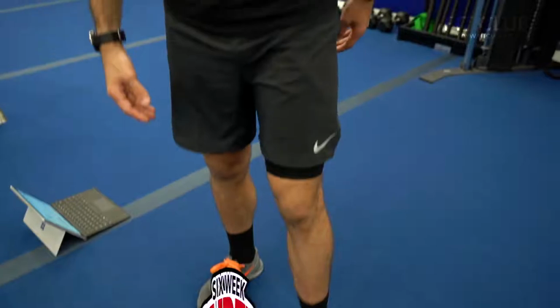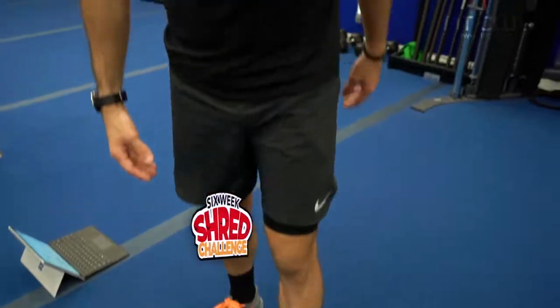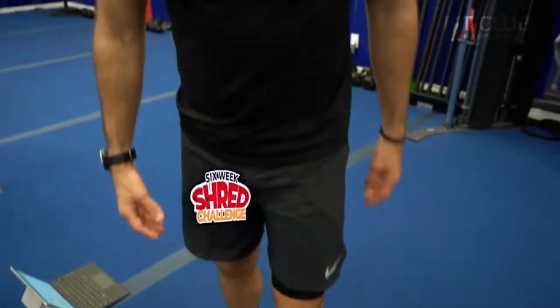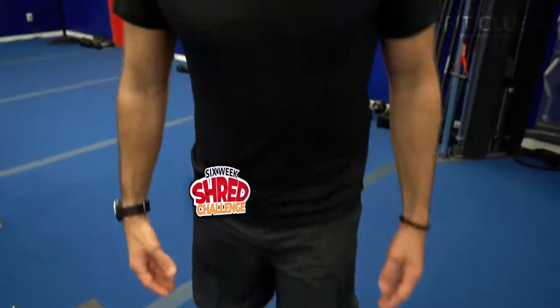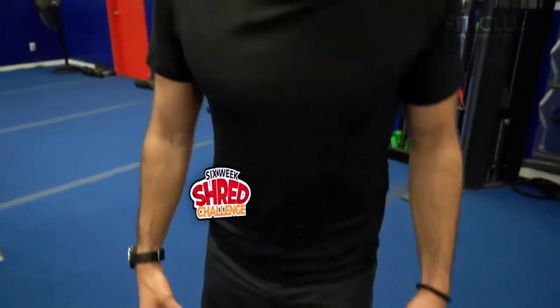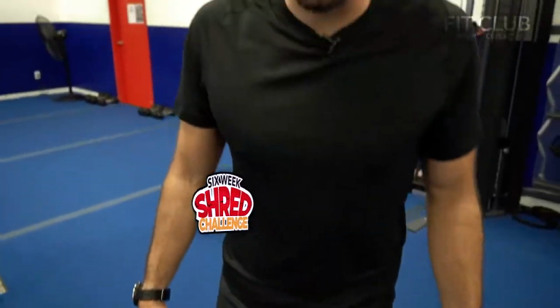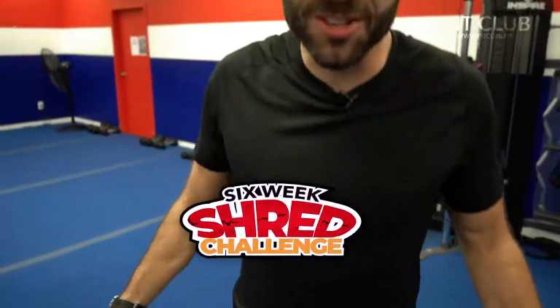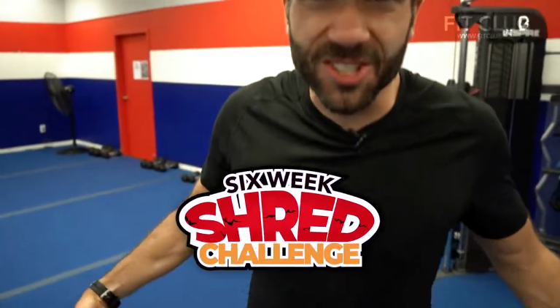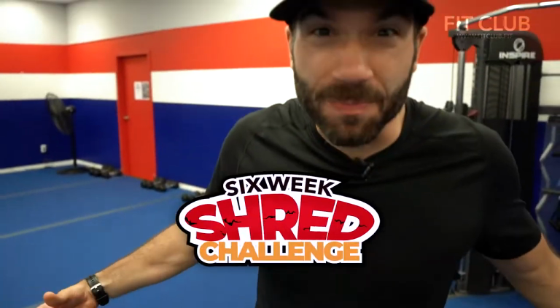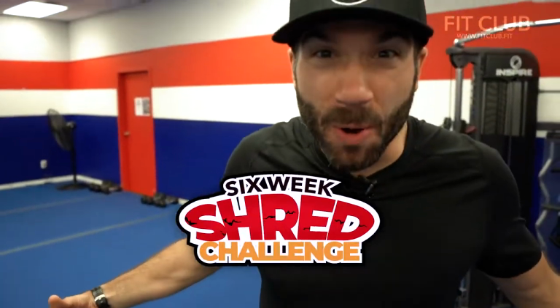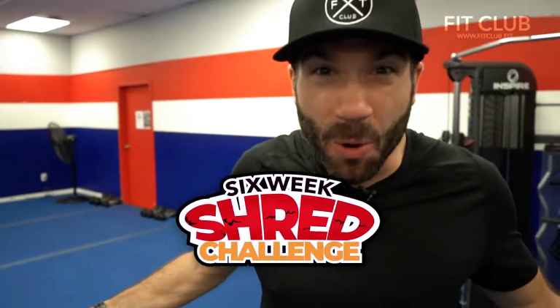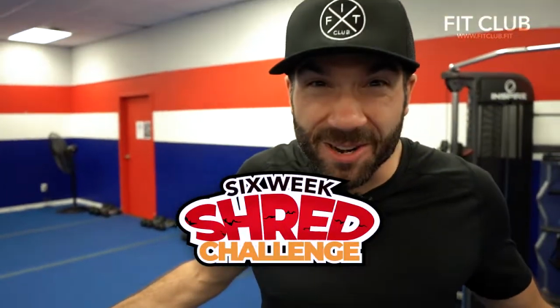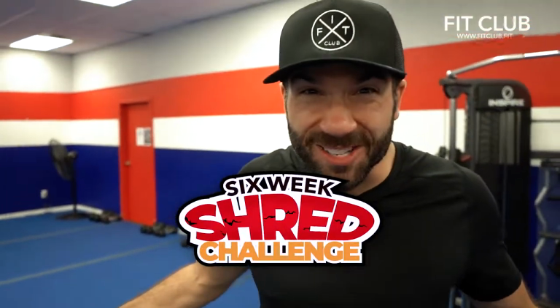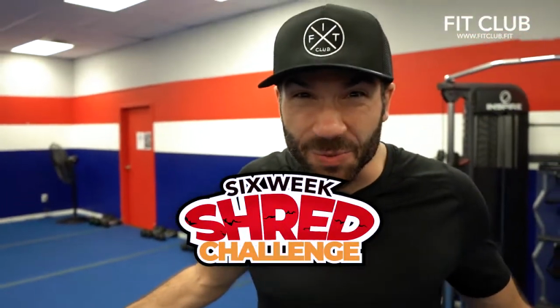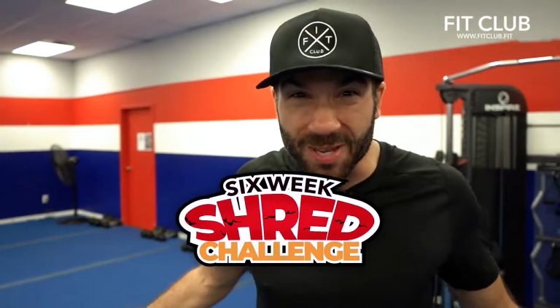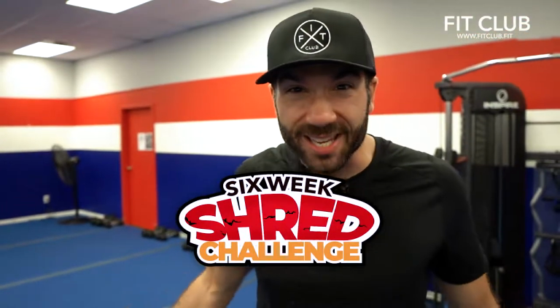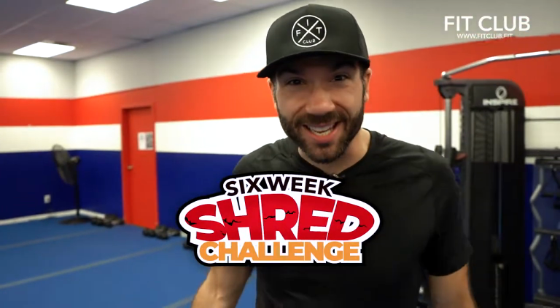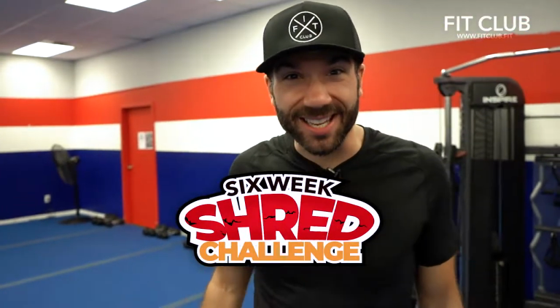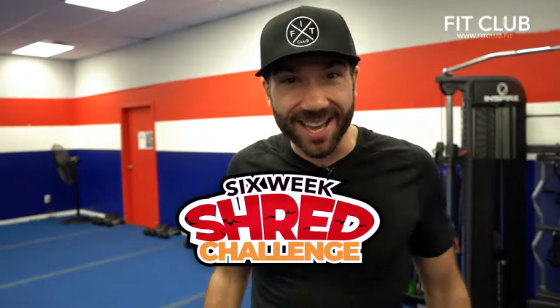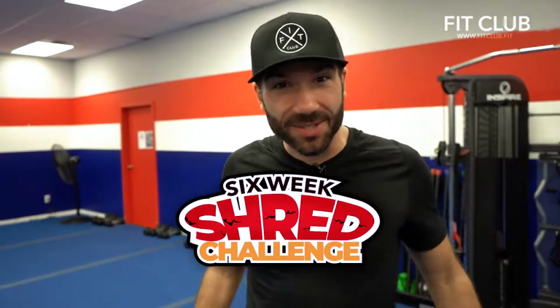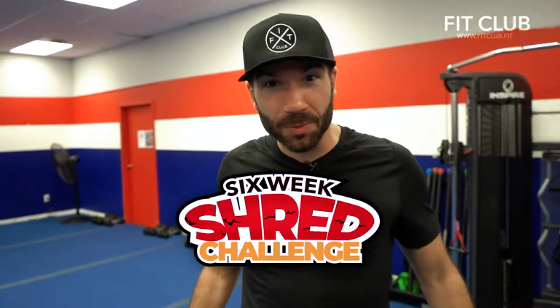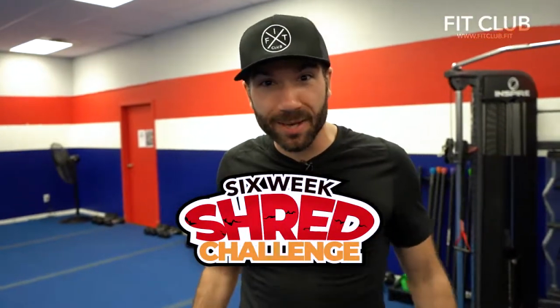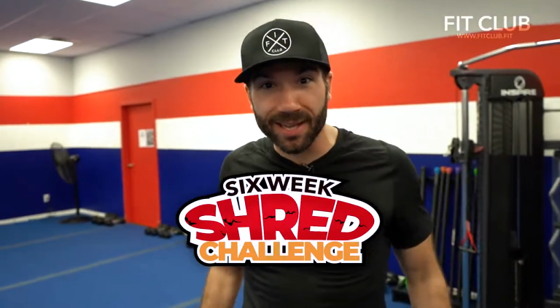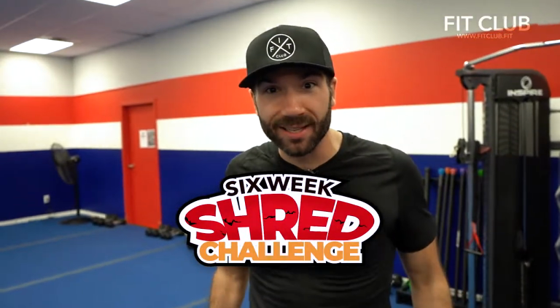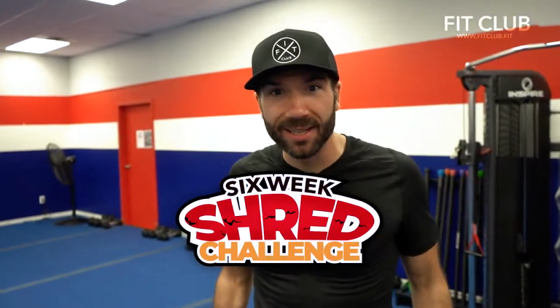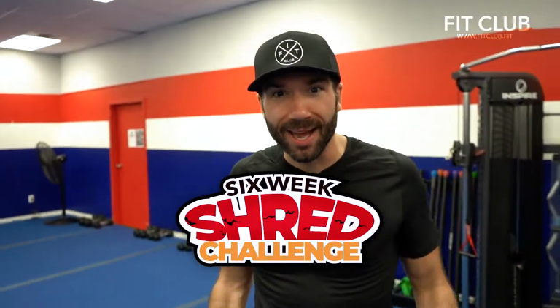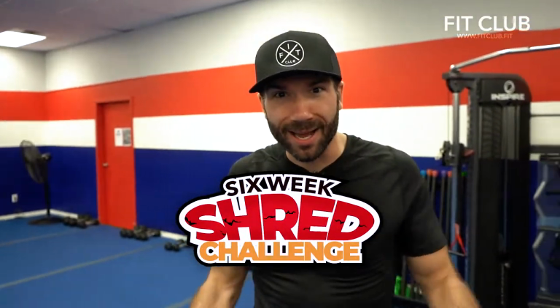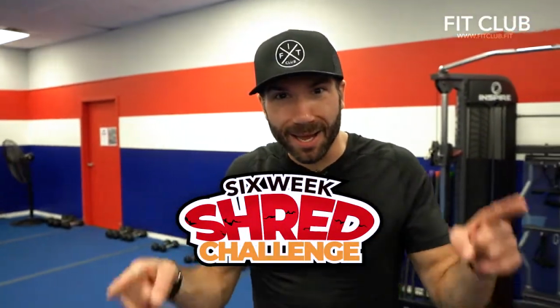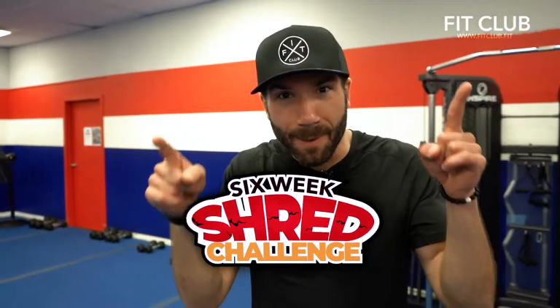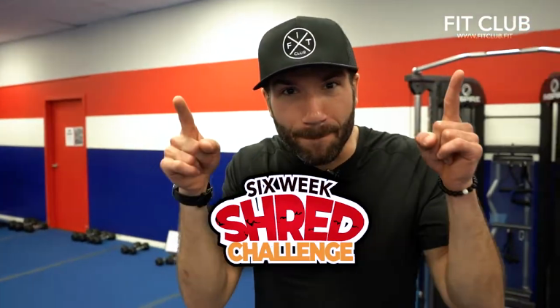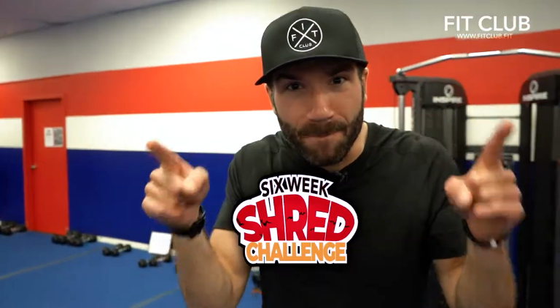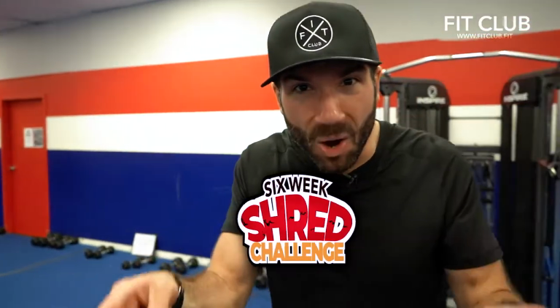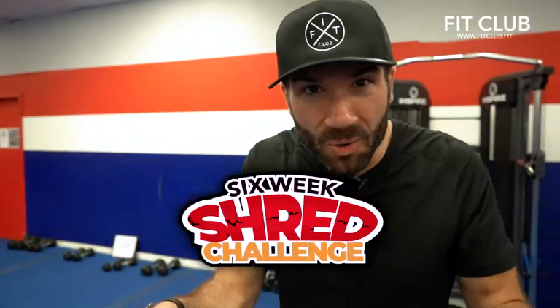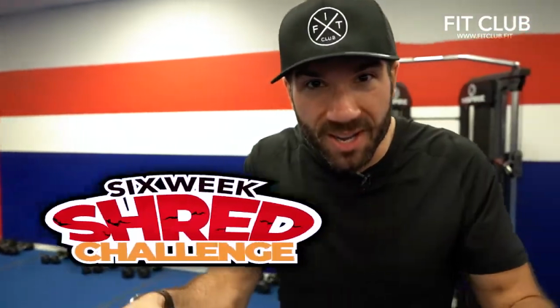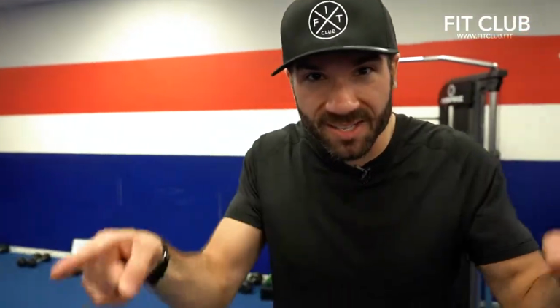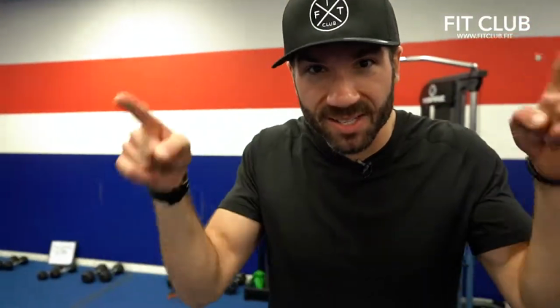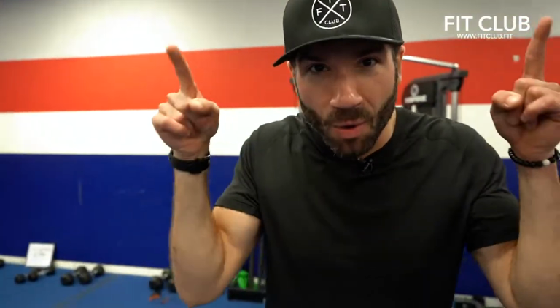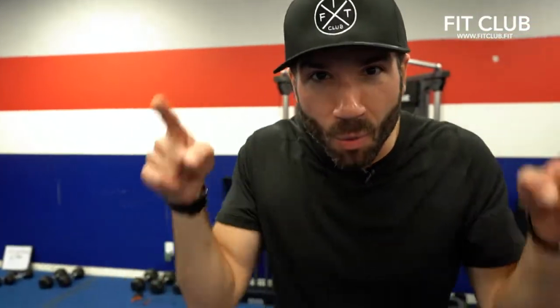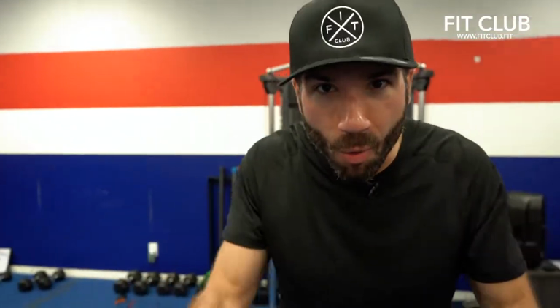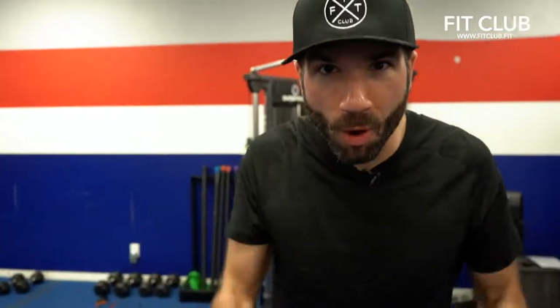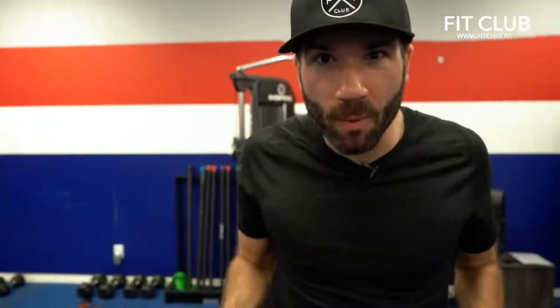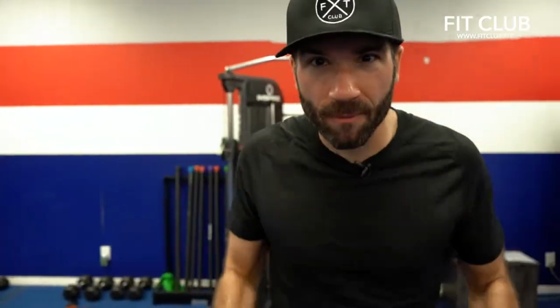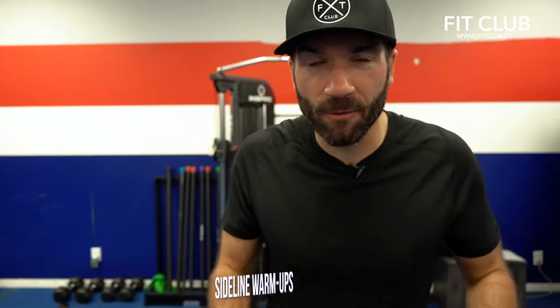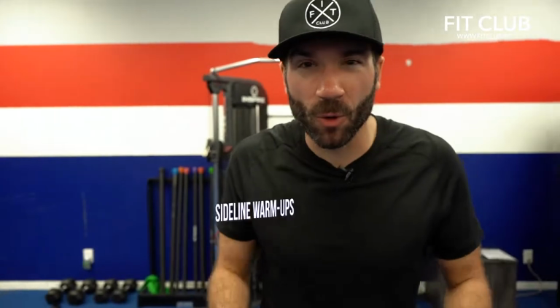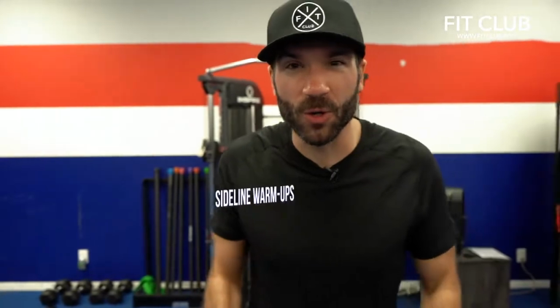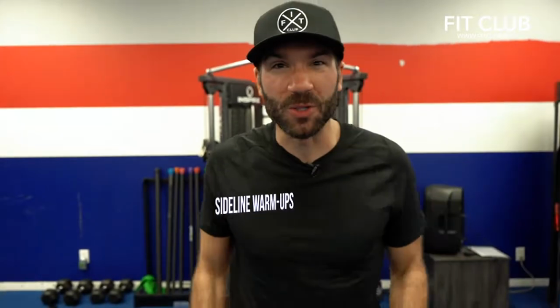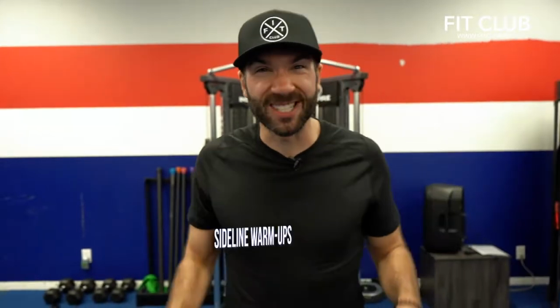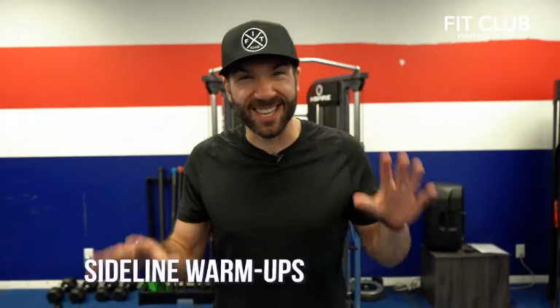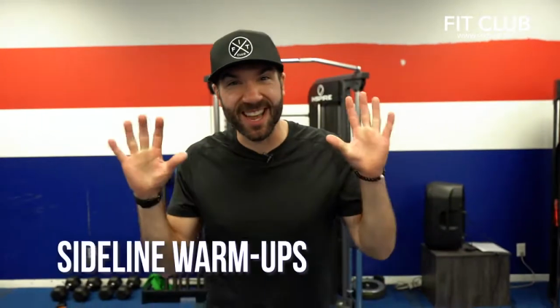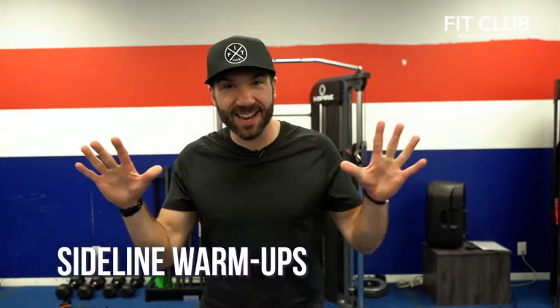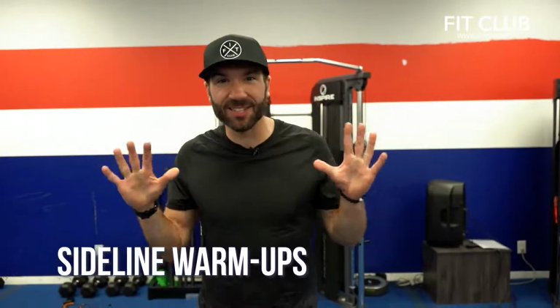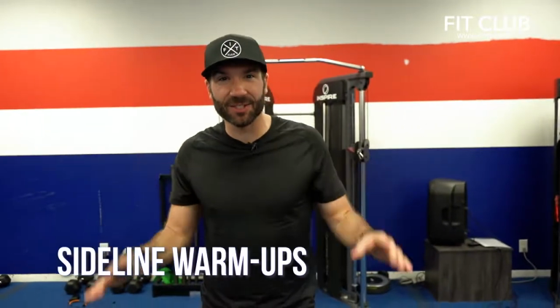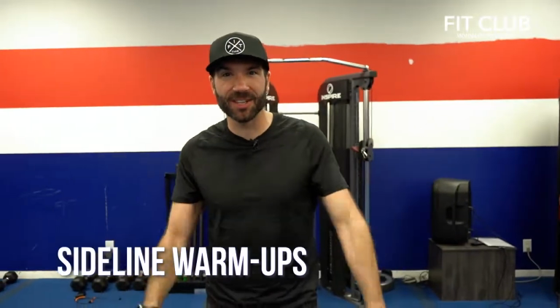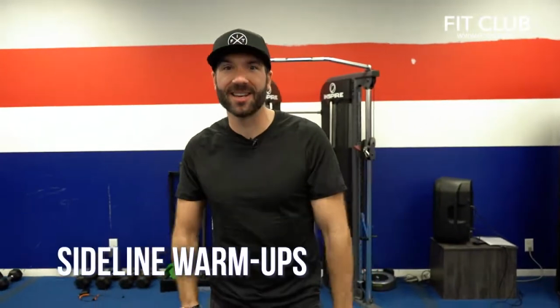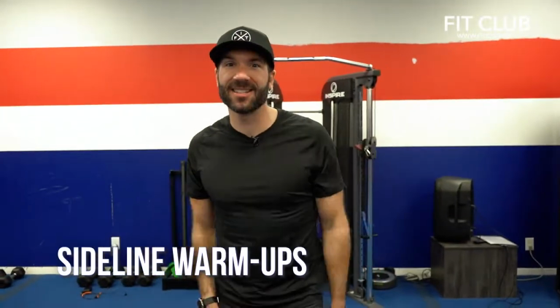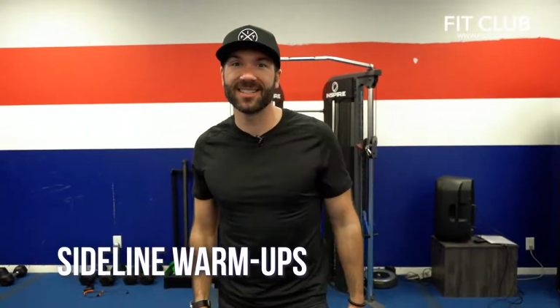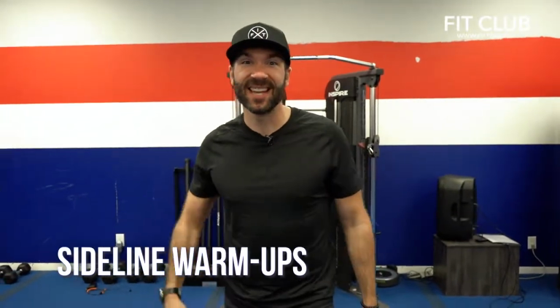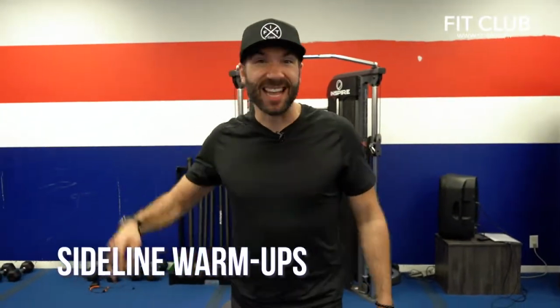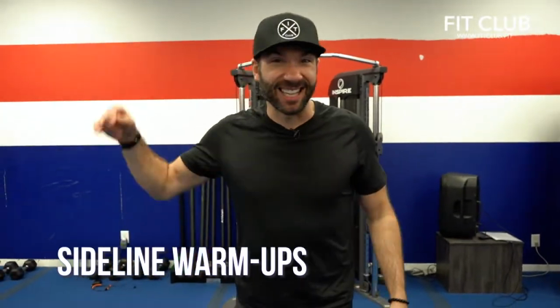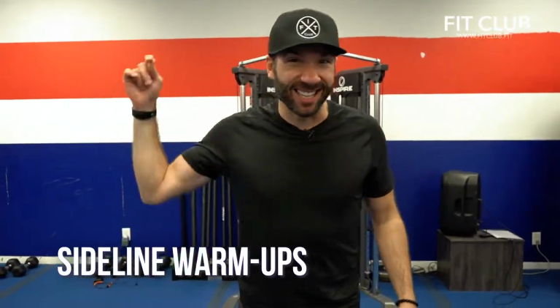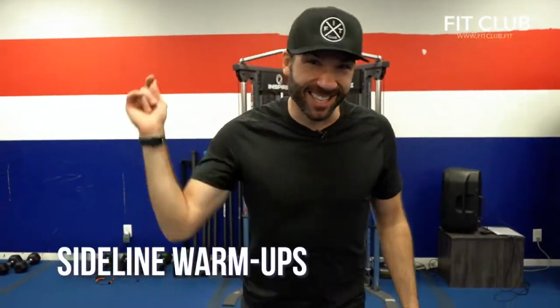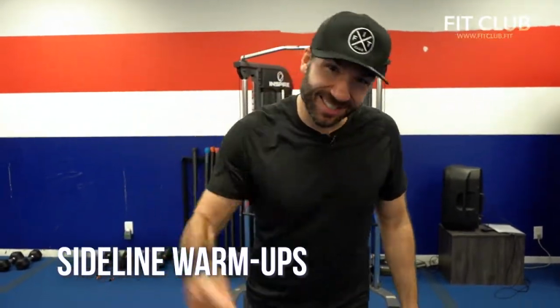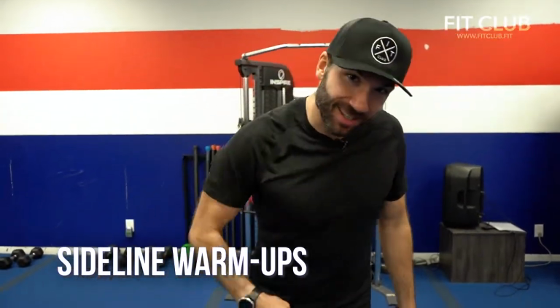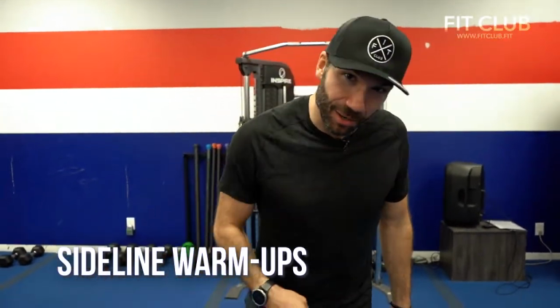Shredders, it's bonus week and guess what? I got a bonus warm-up for you. Ten exercises. Let's go.